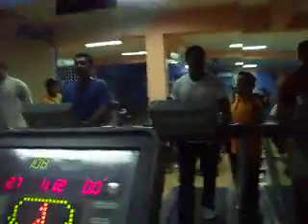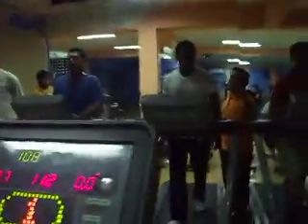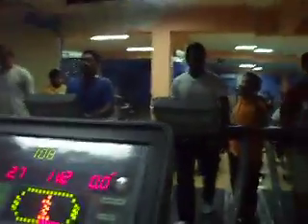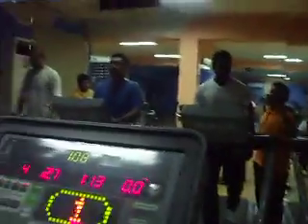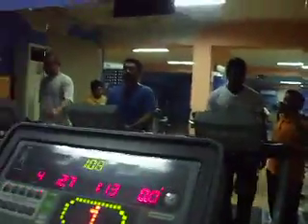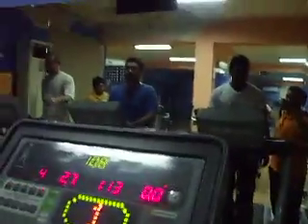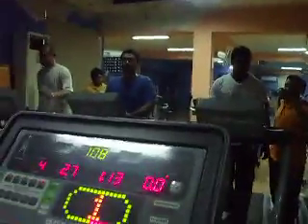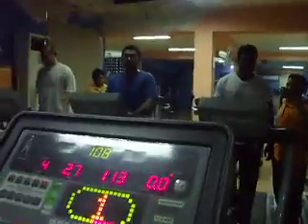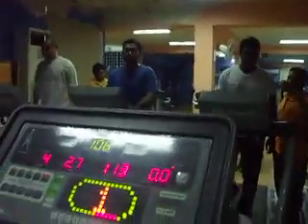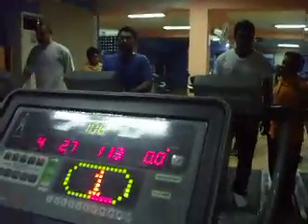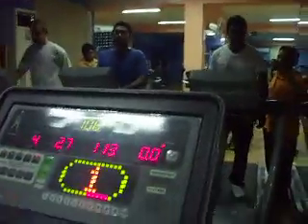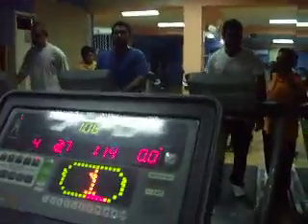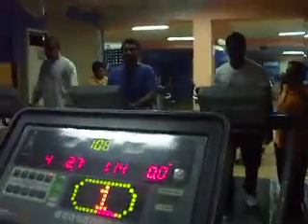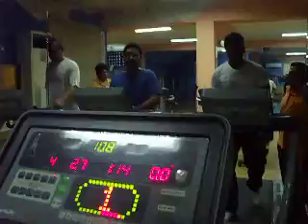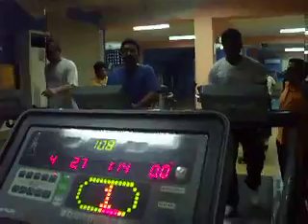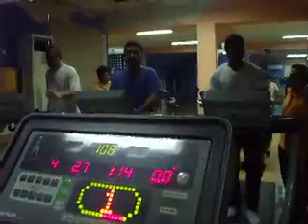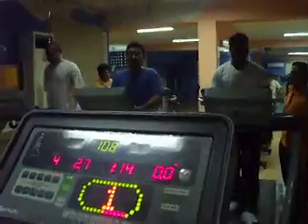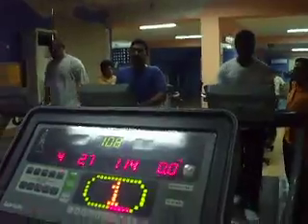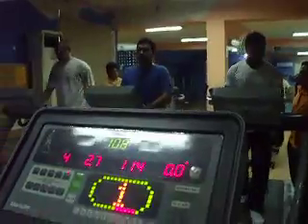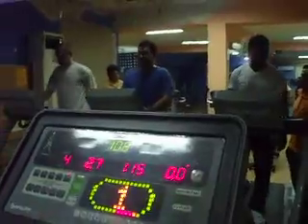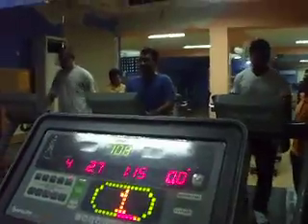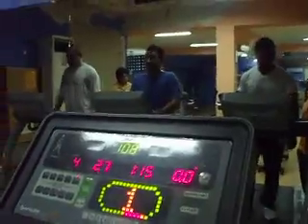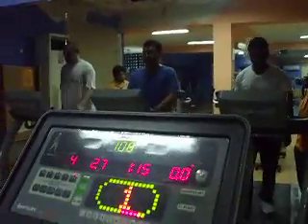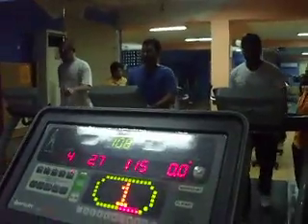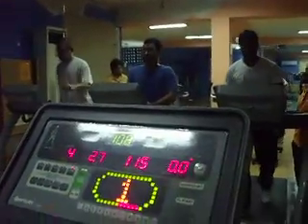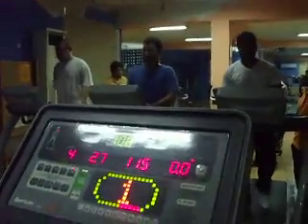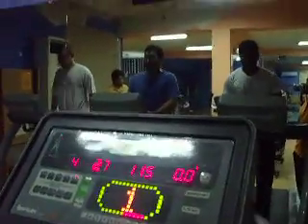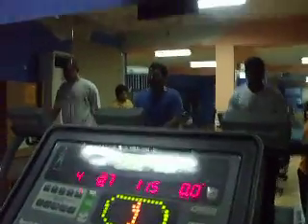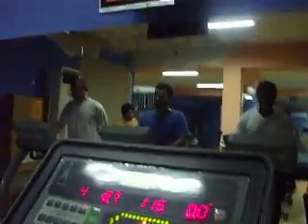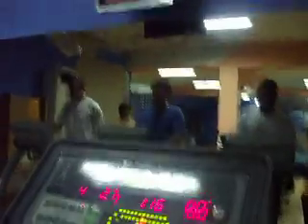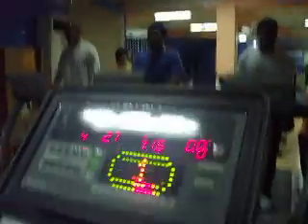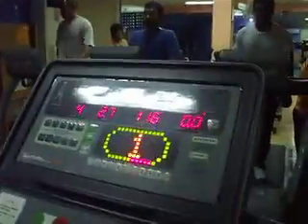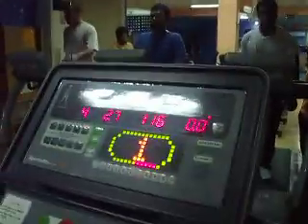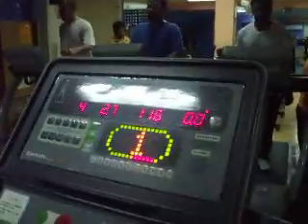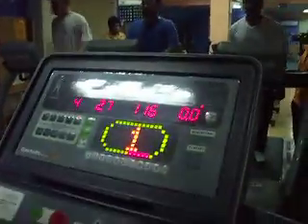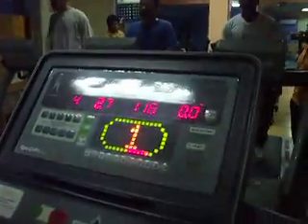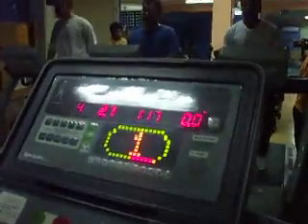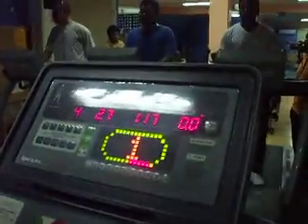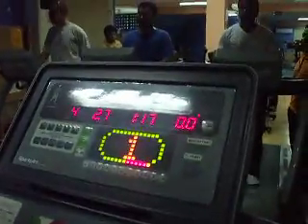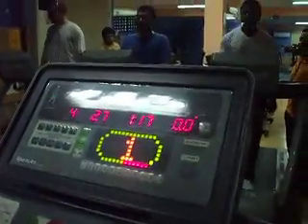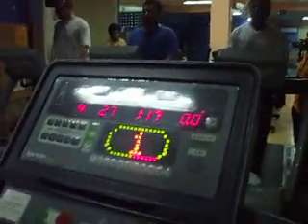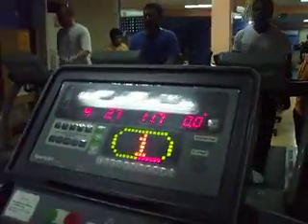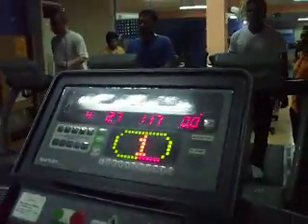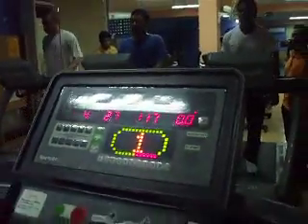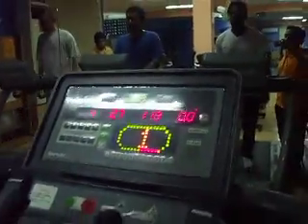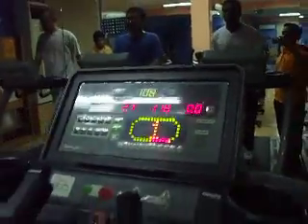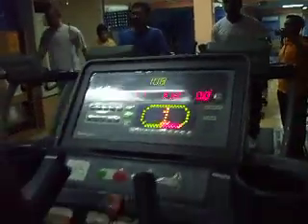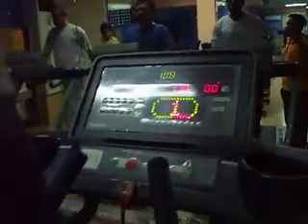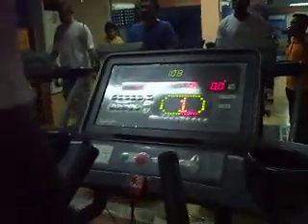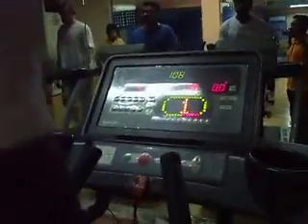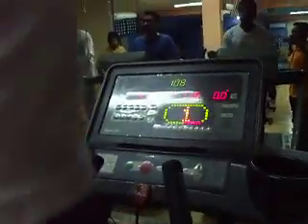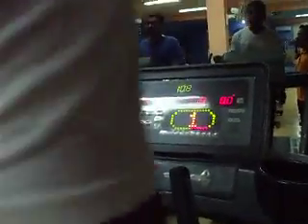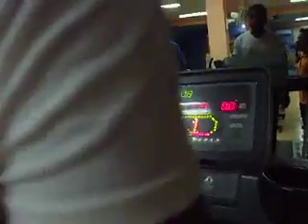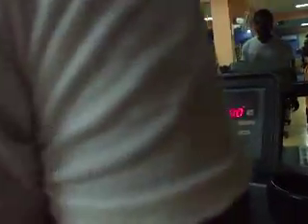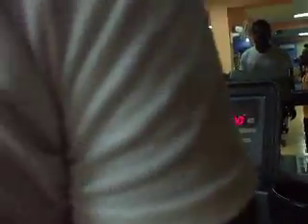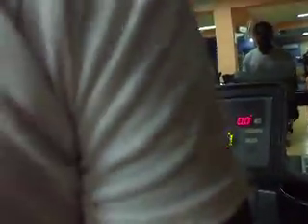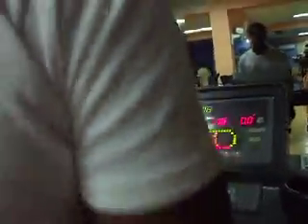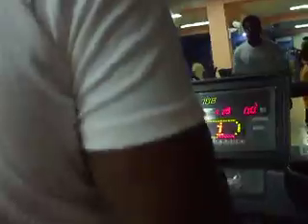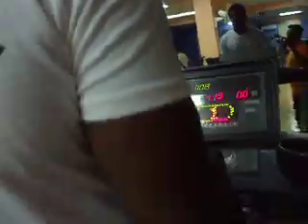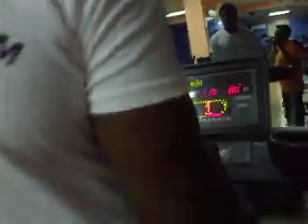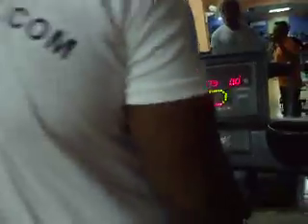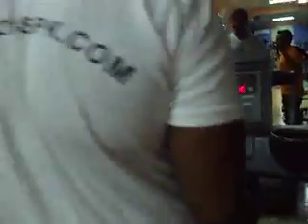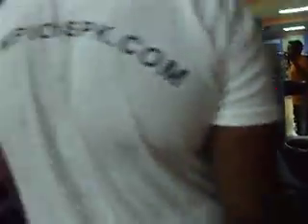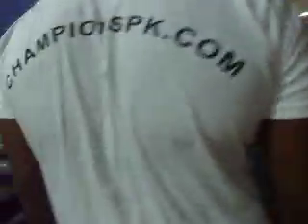It's a sub-maximal fitness test for Mr. Naeem. Keep it up.